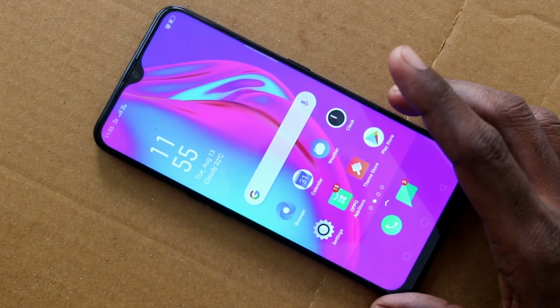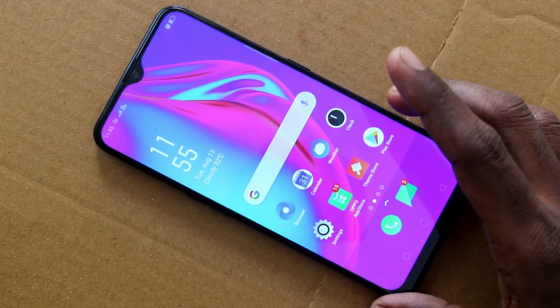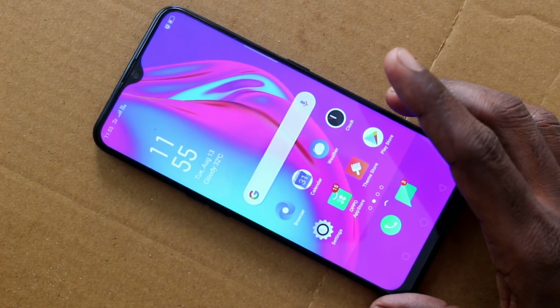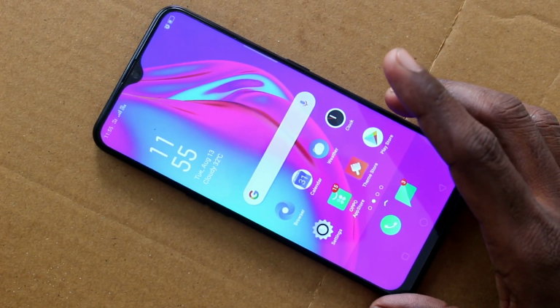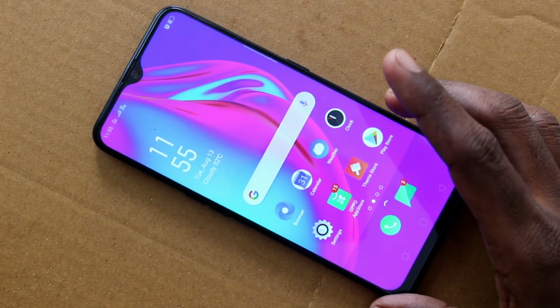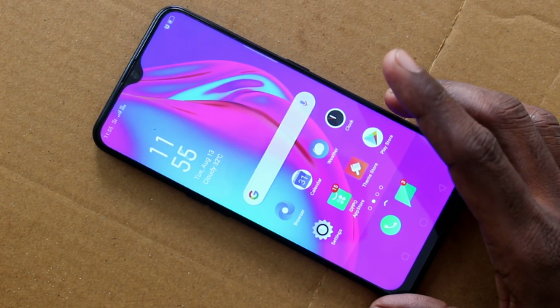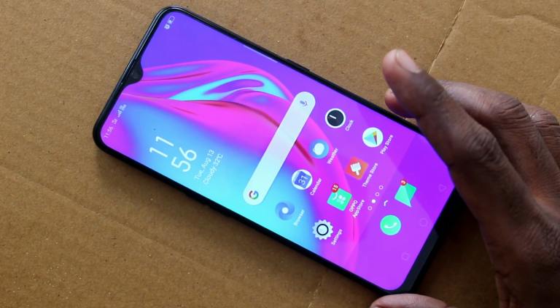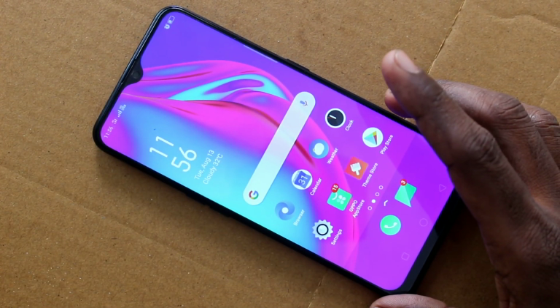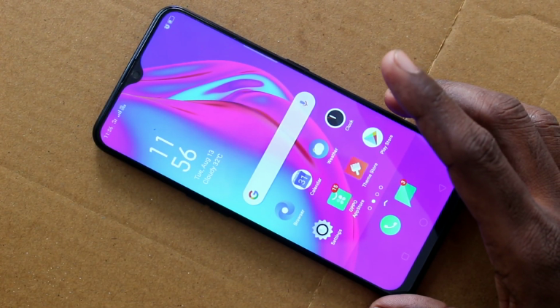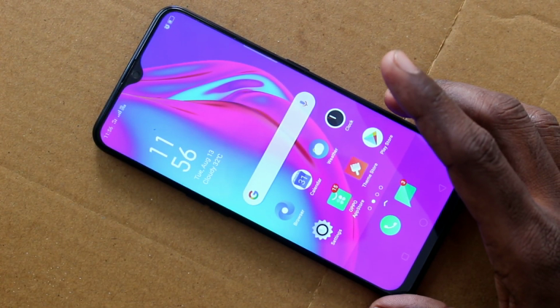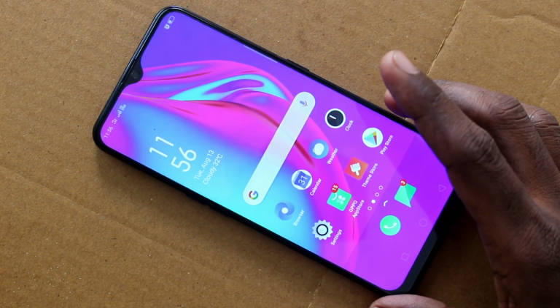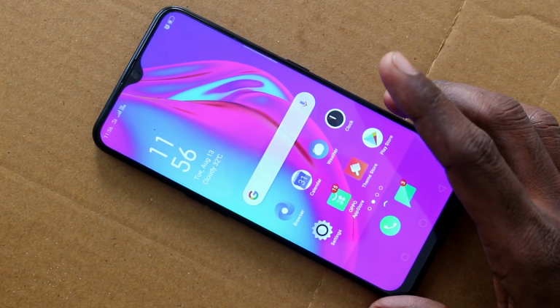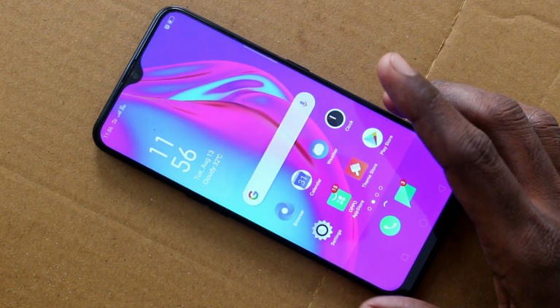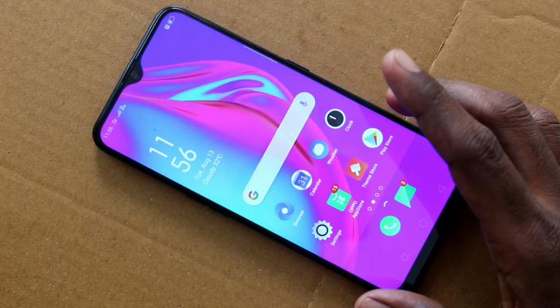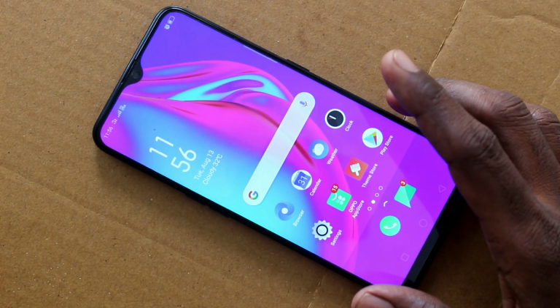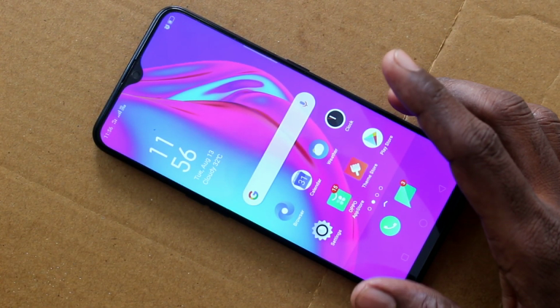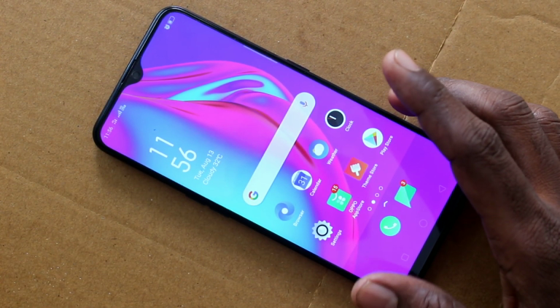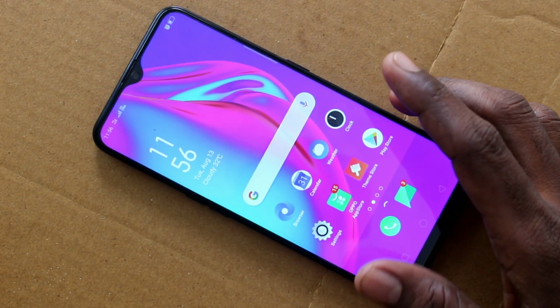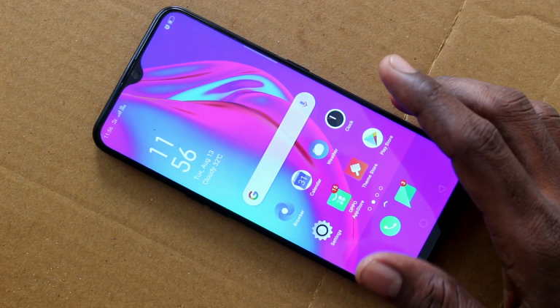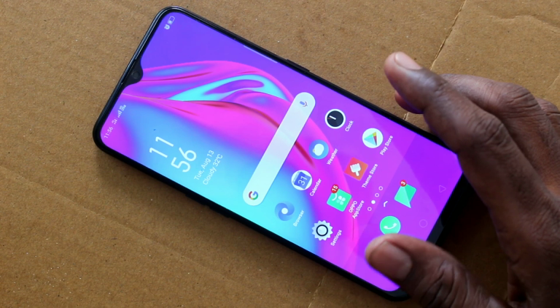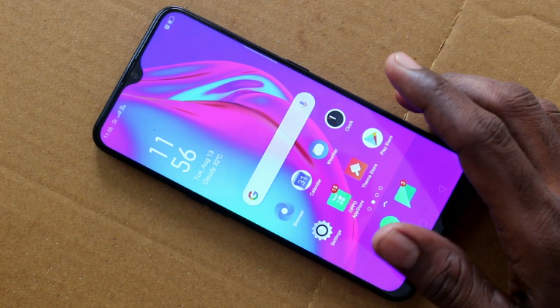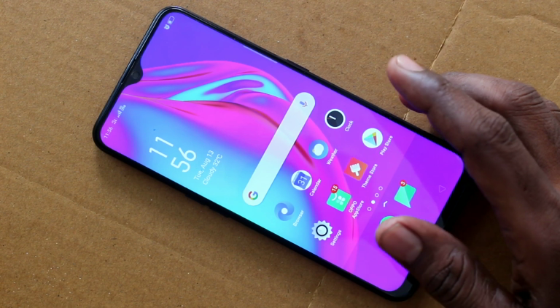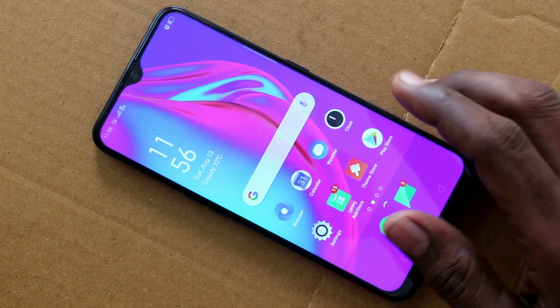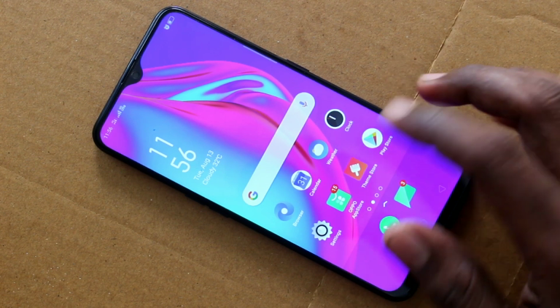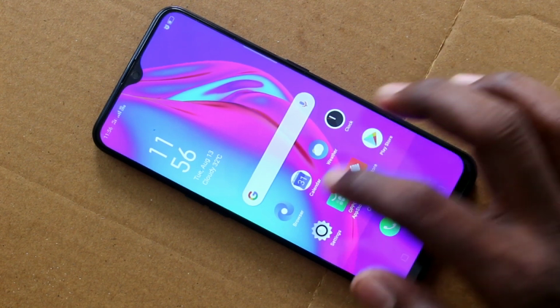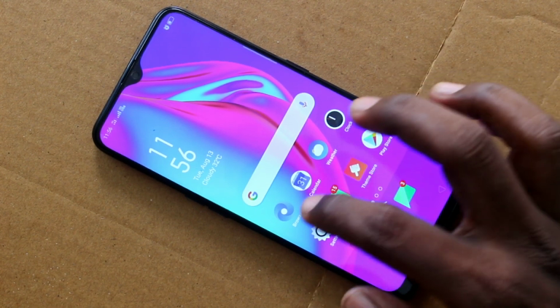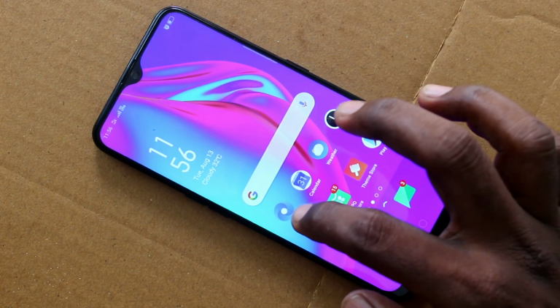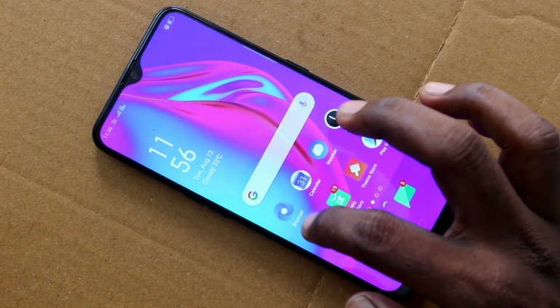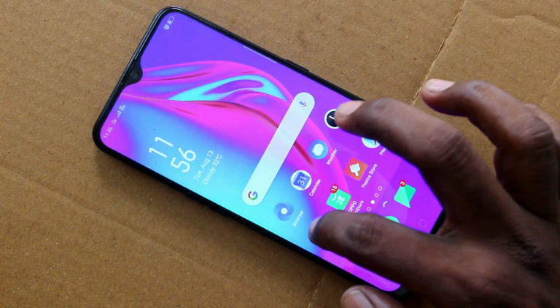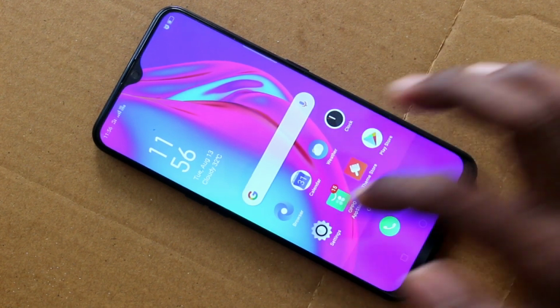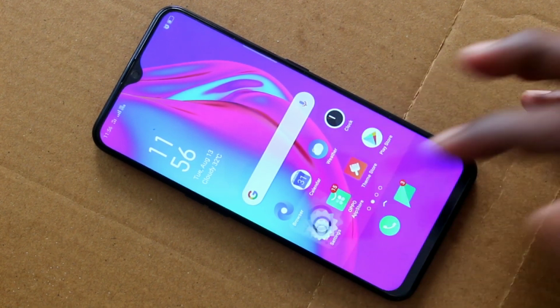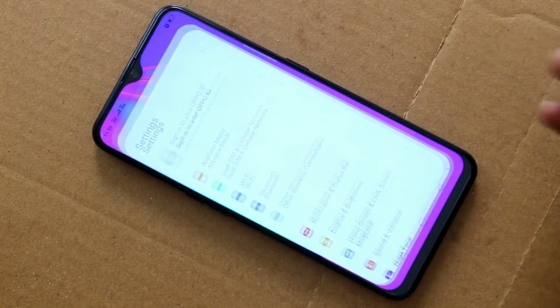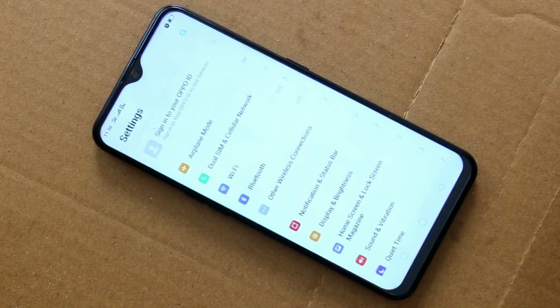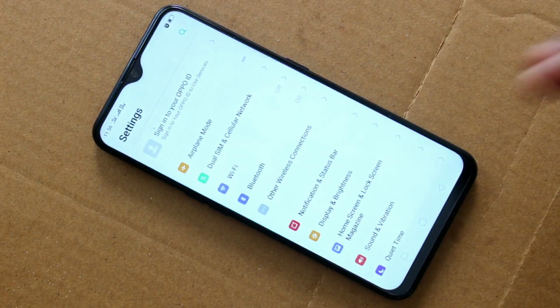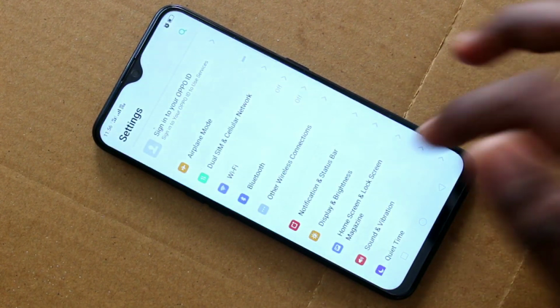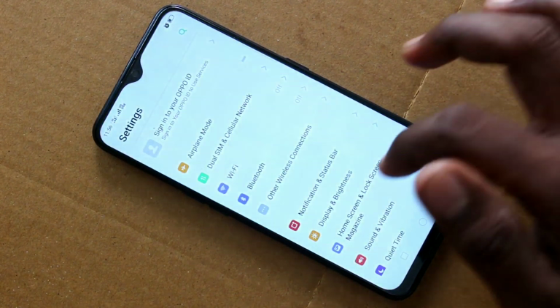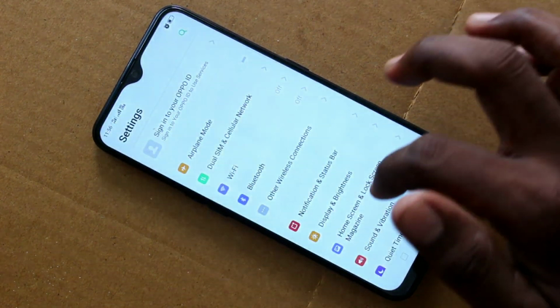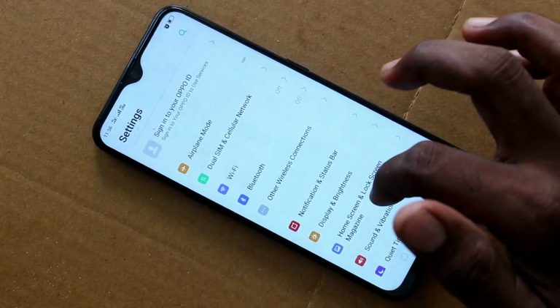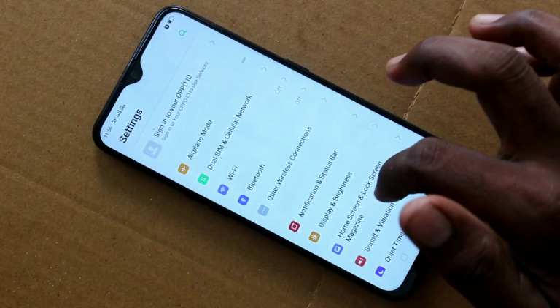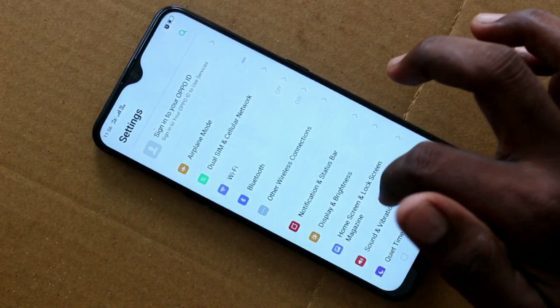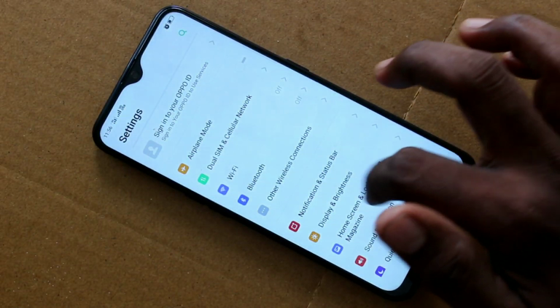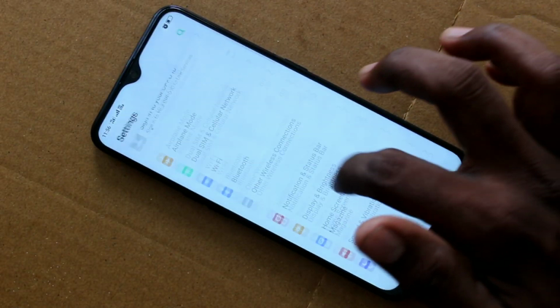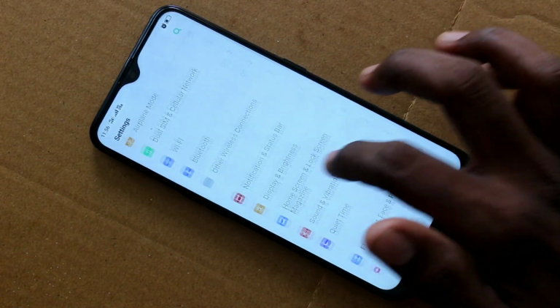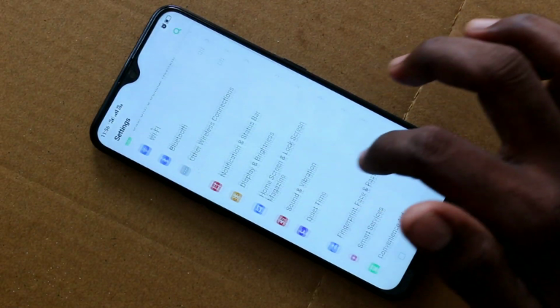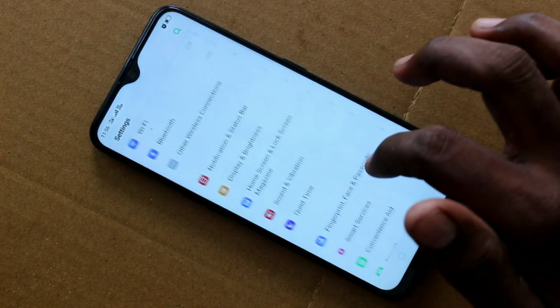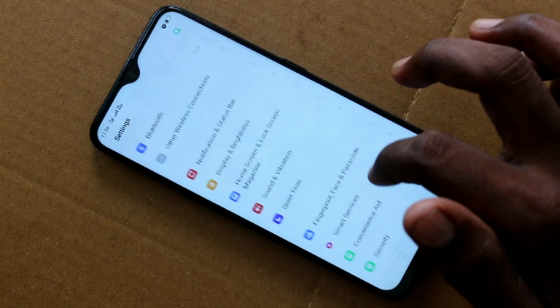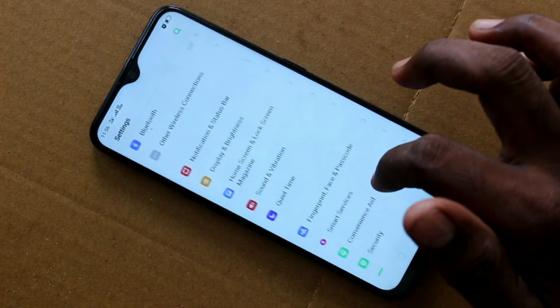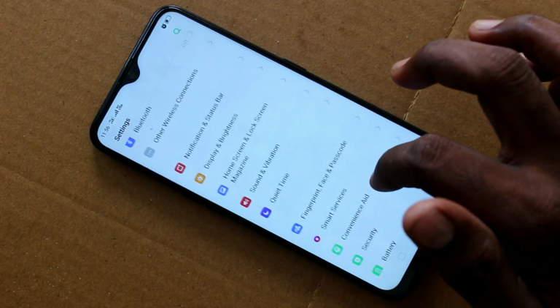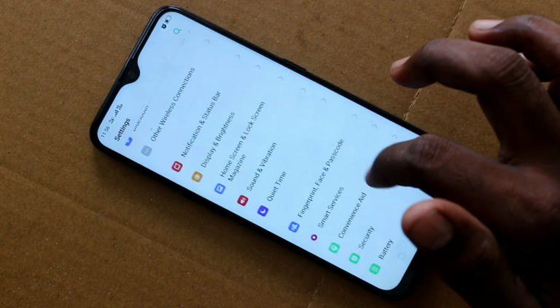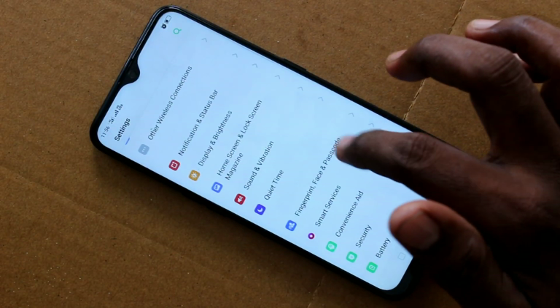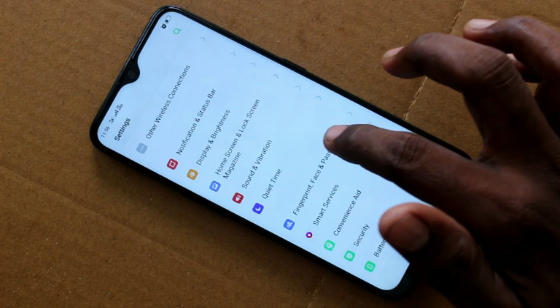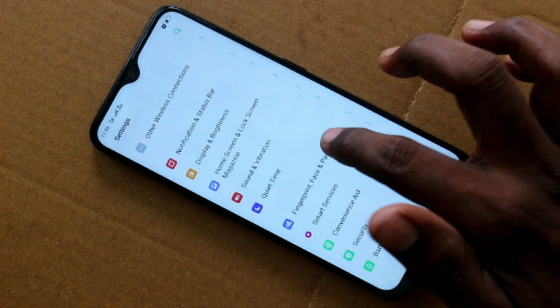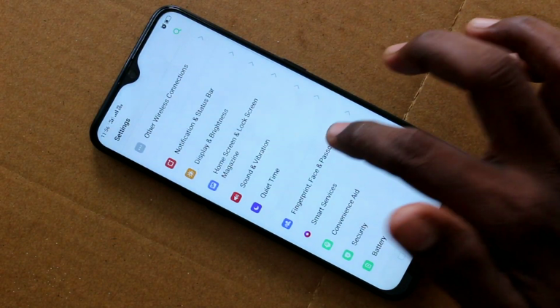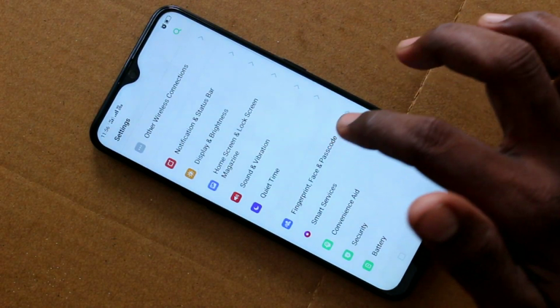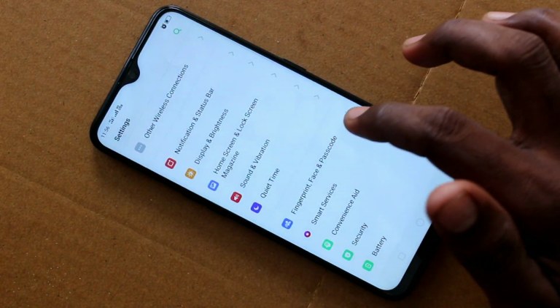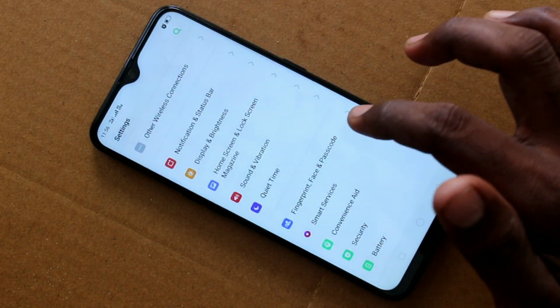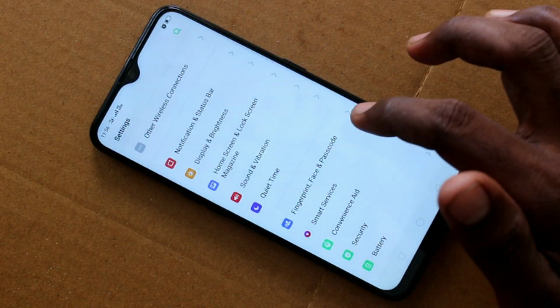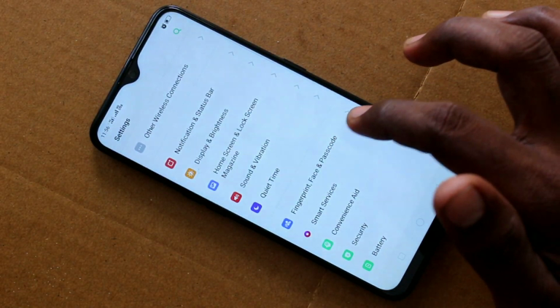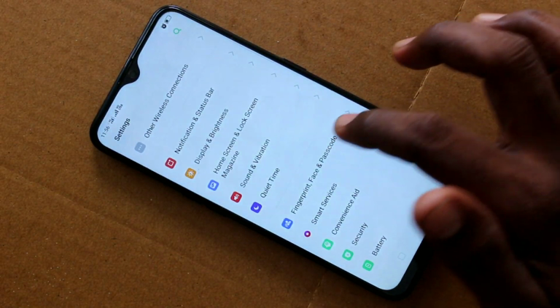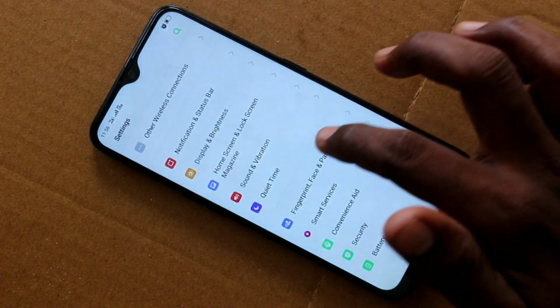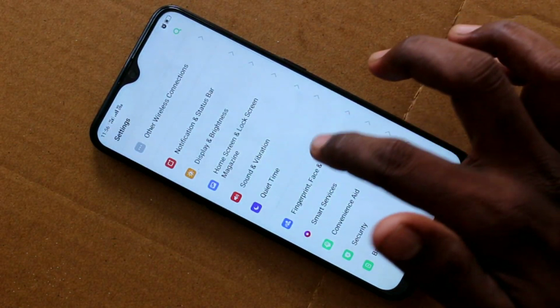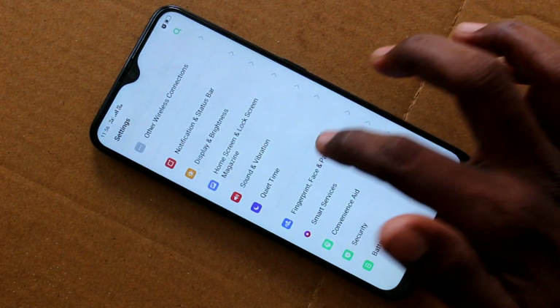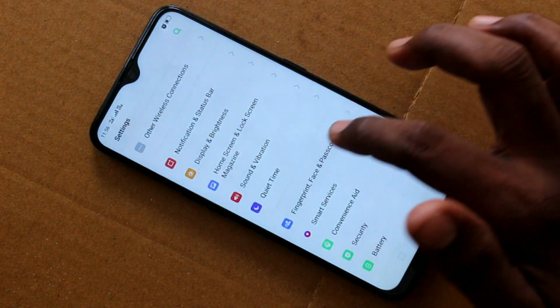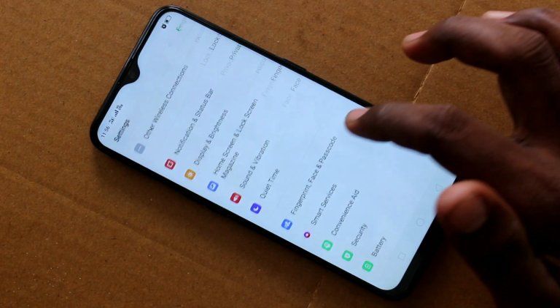First of all, go to the settings in your Oppo A9 phone. Click on settings, then click on fingerprint, face and passcode.